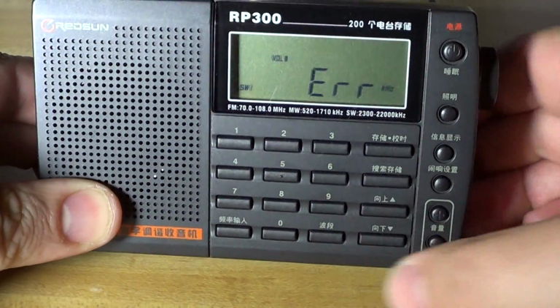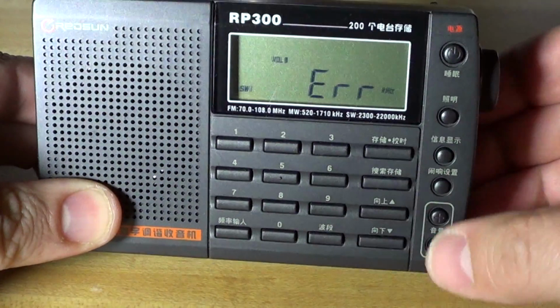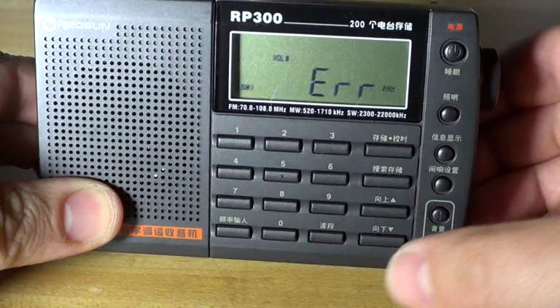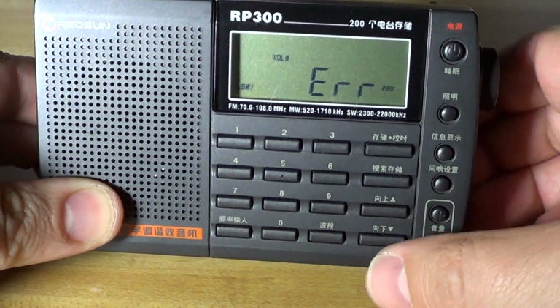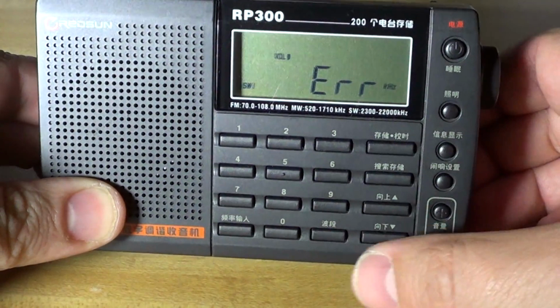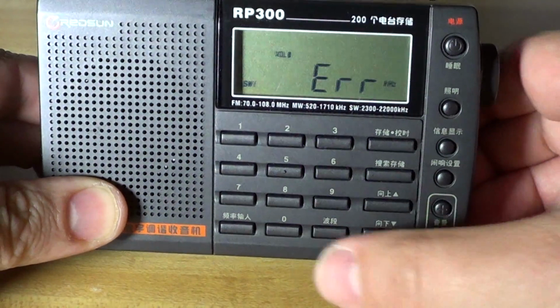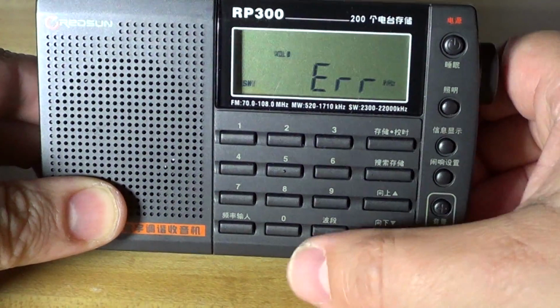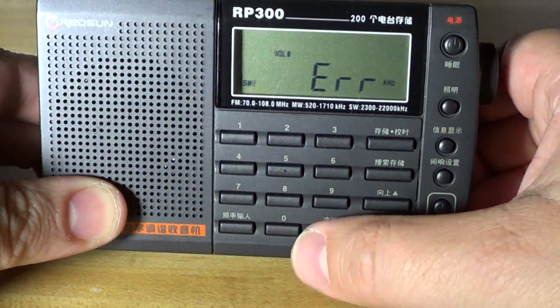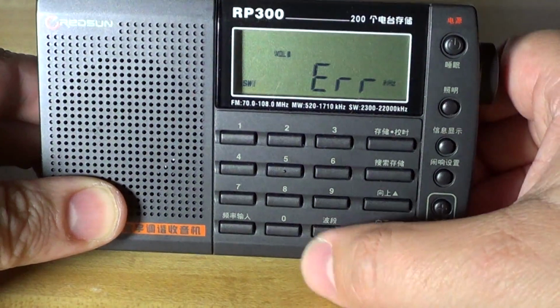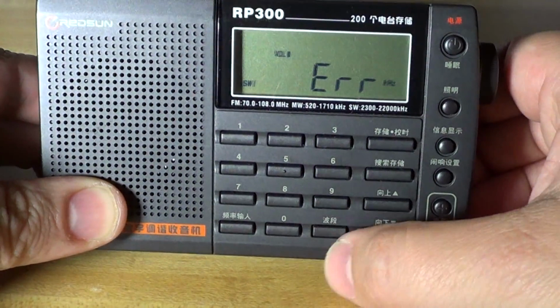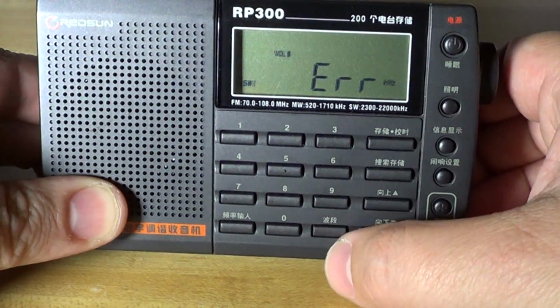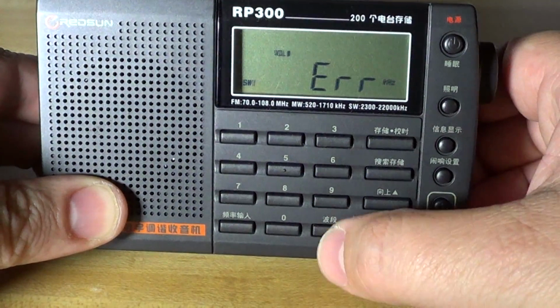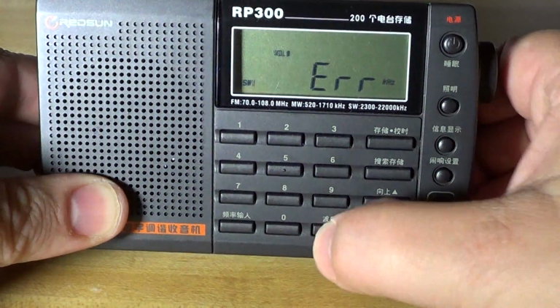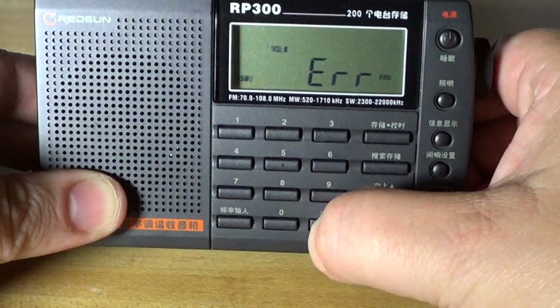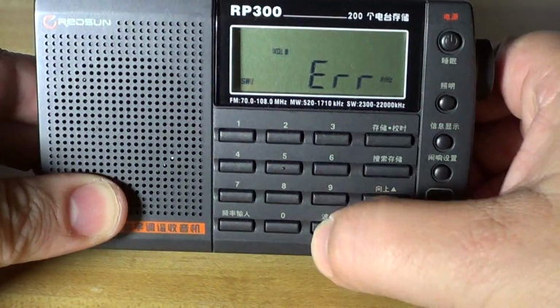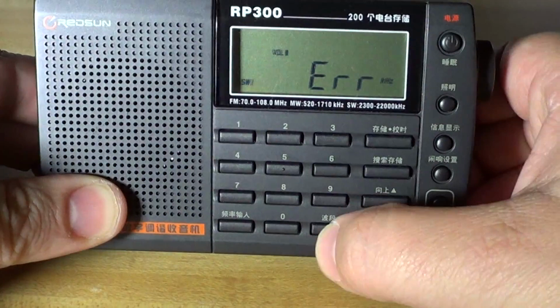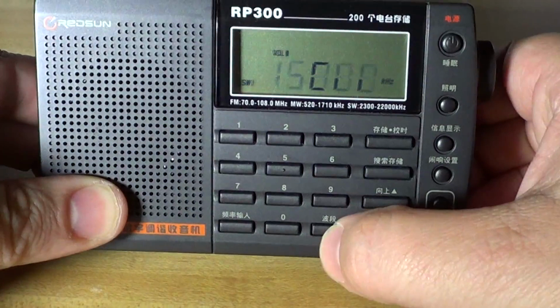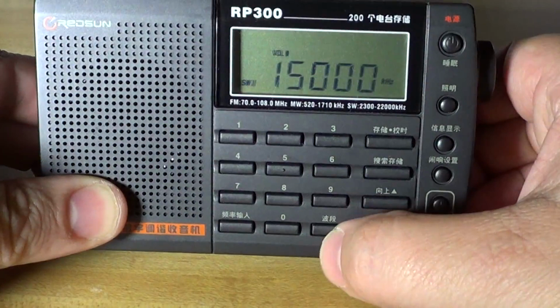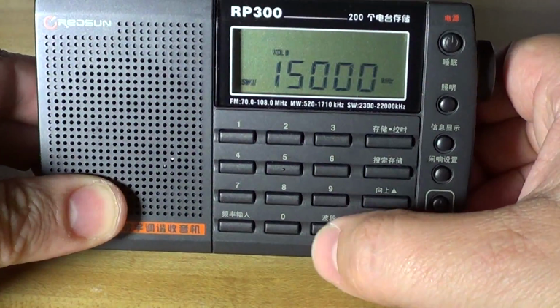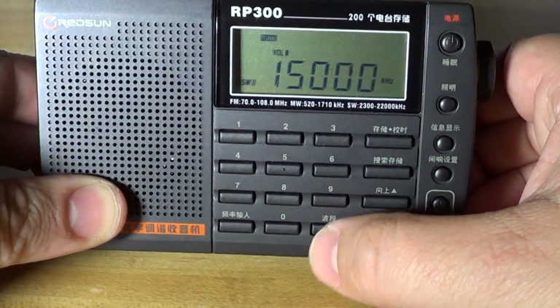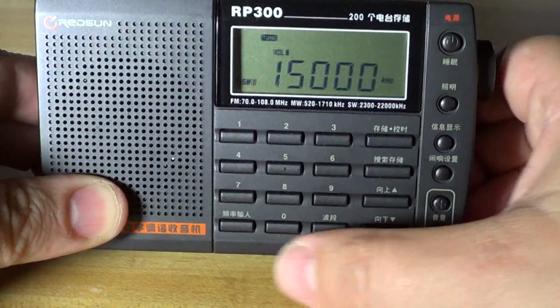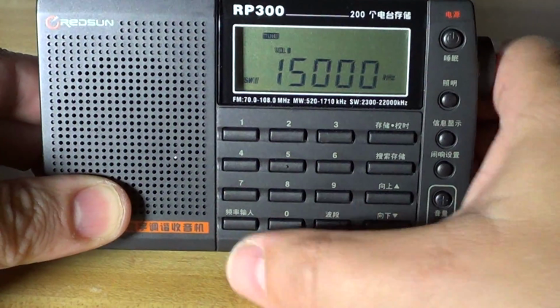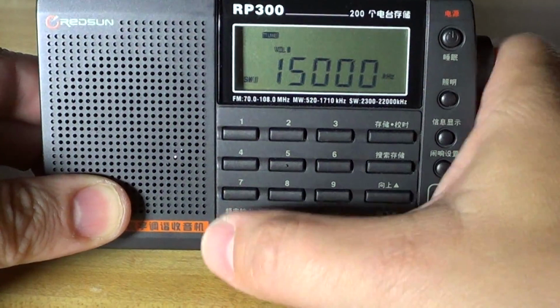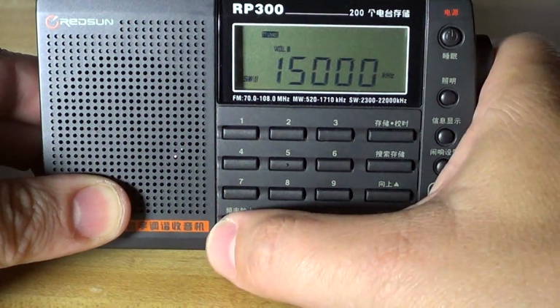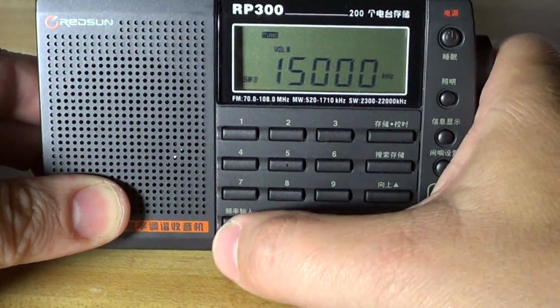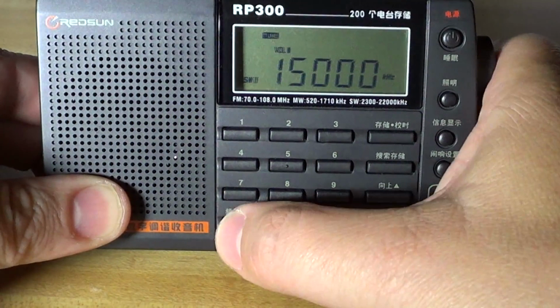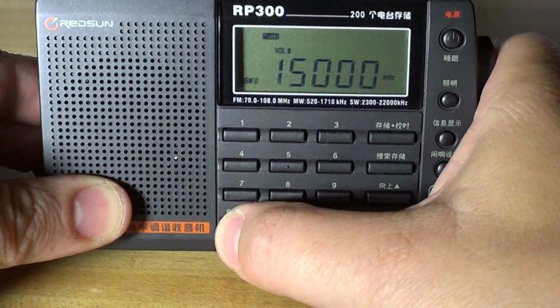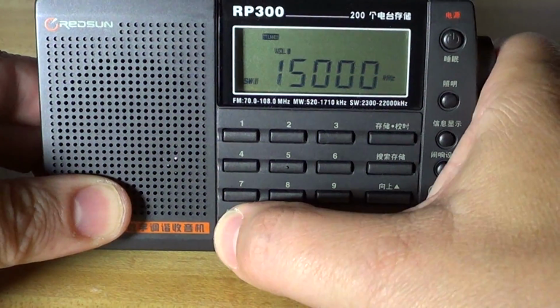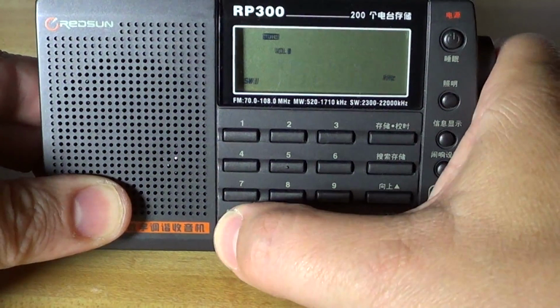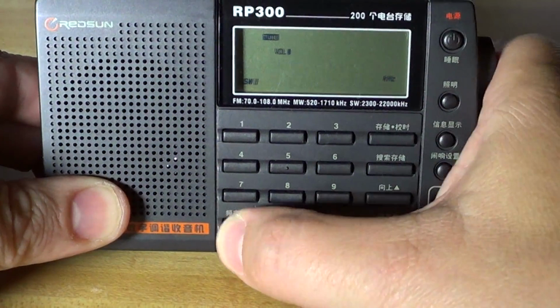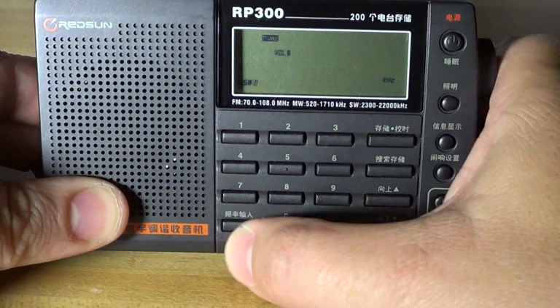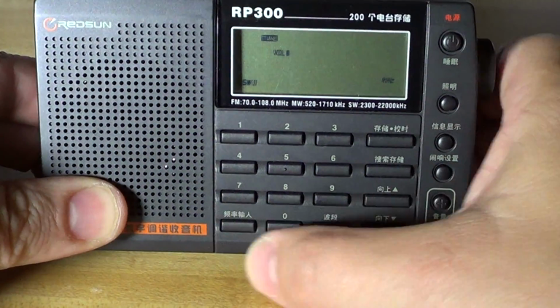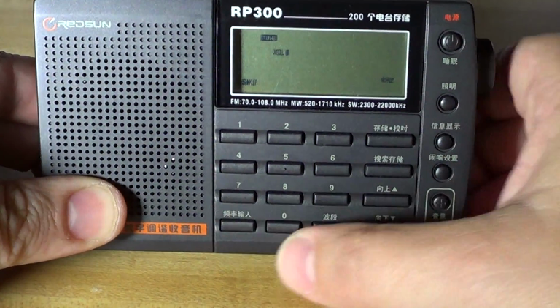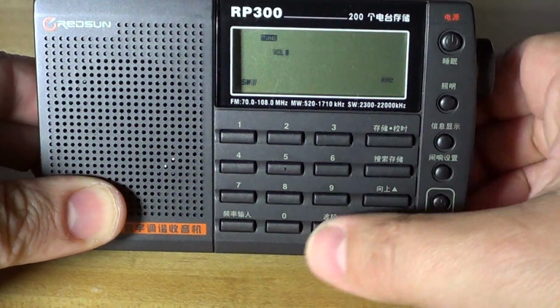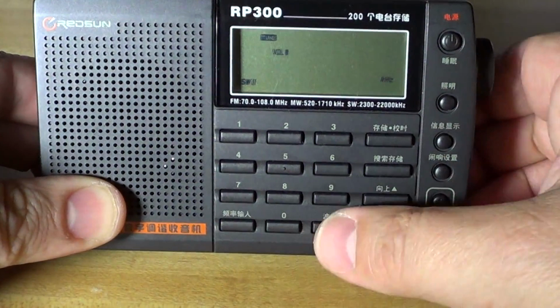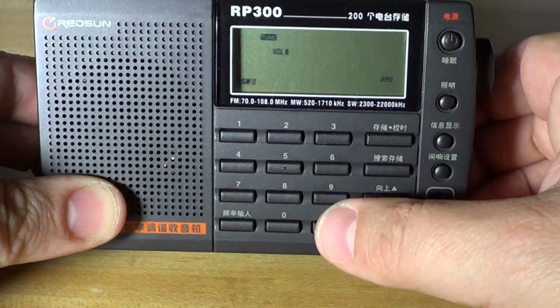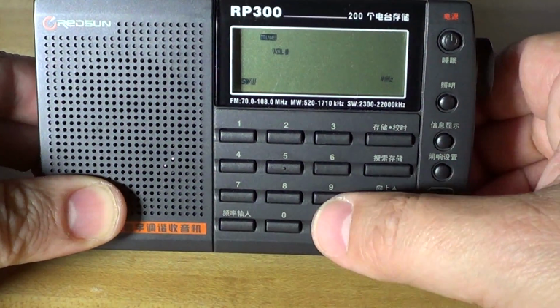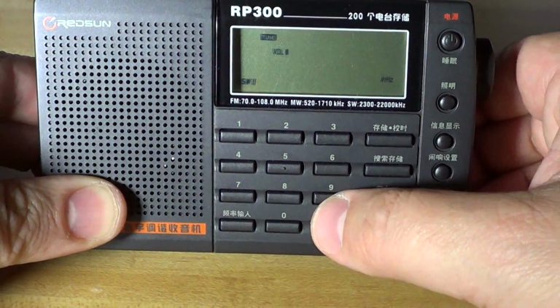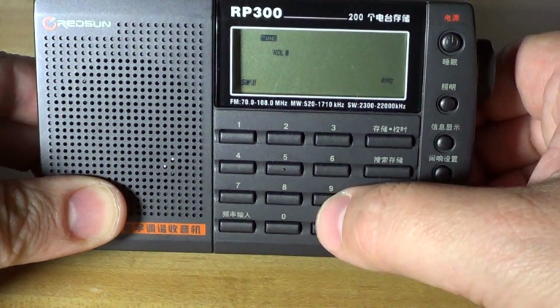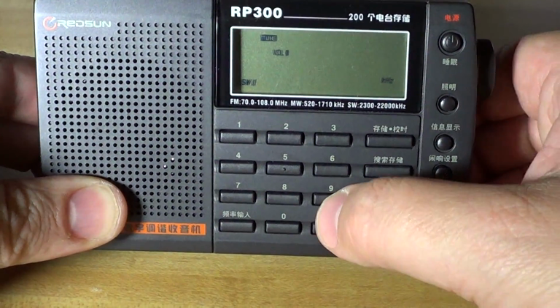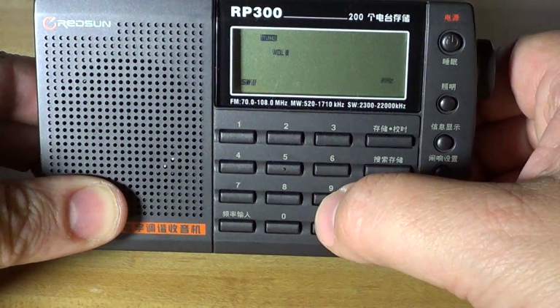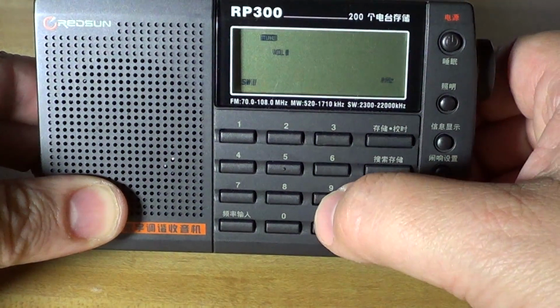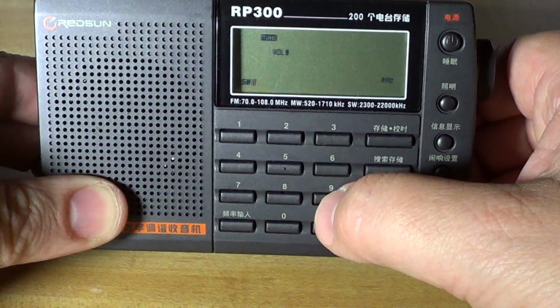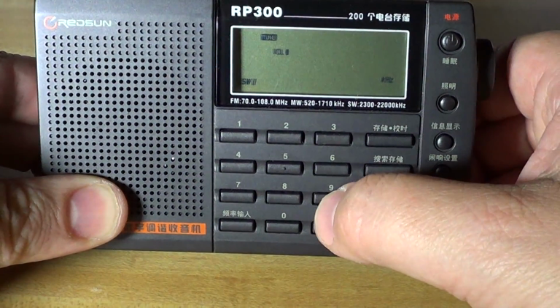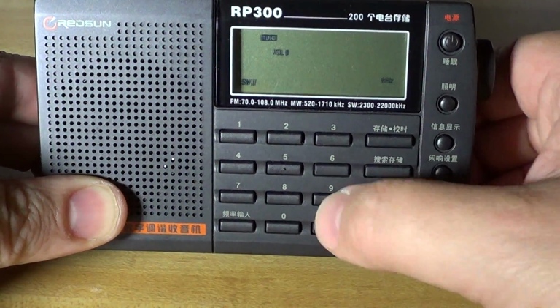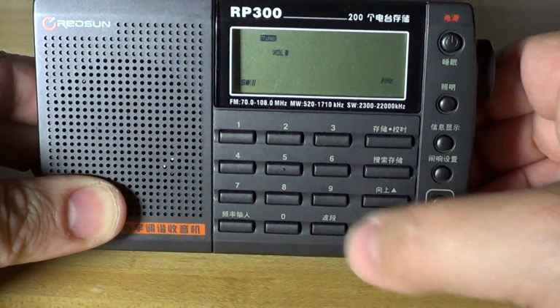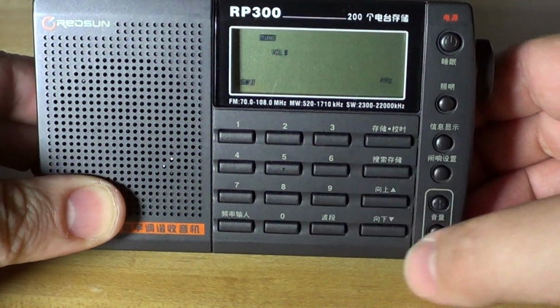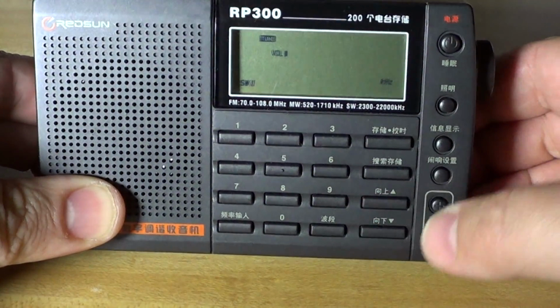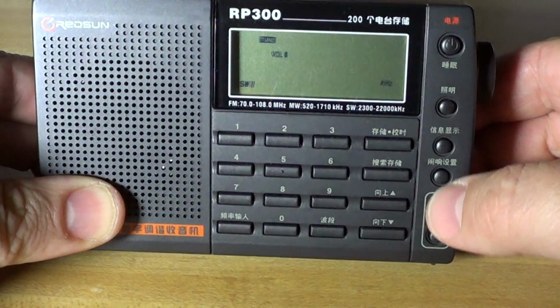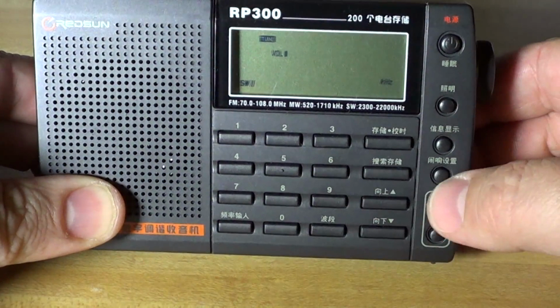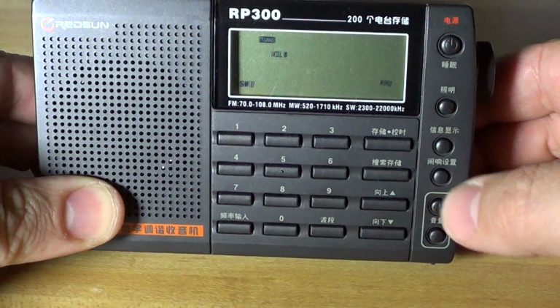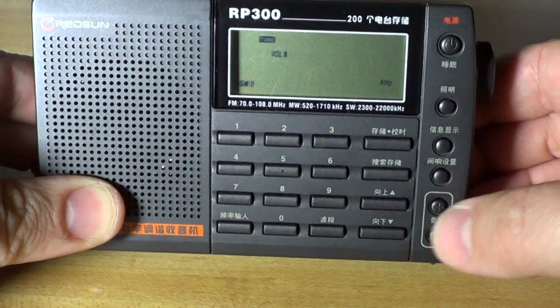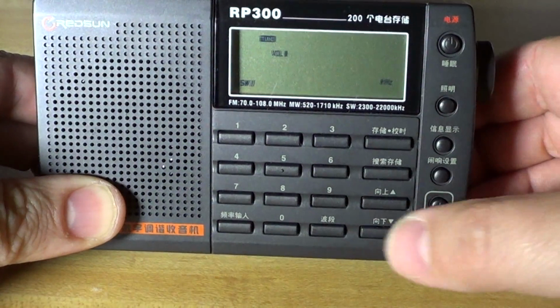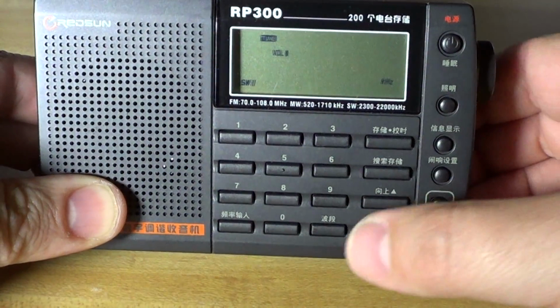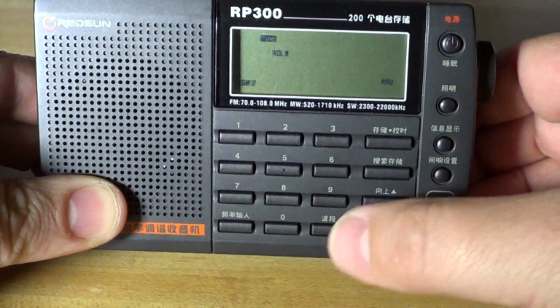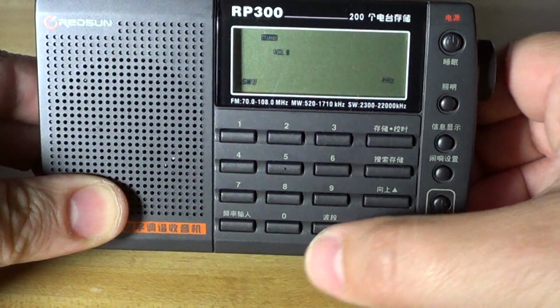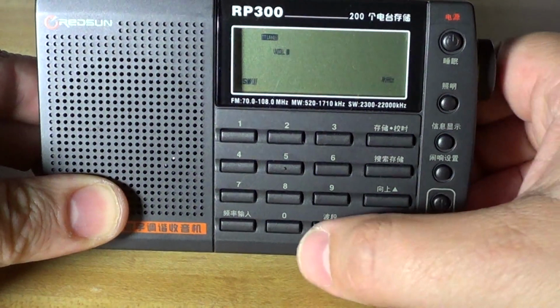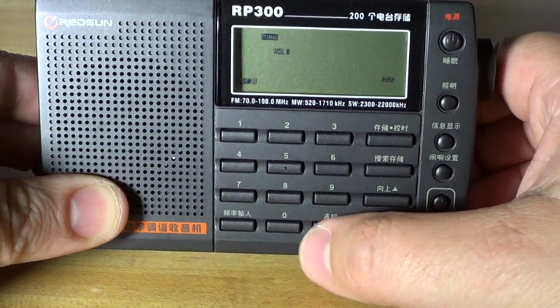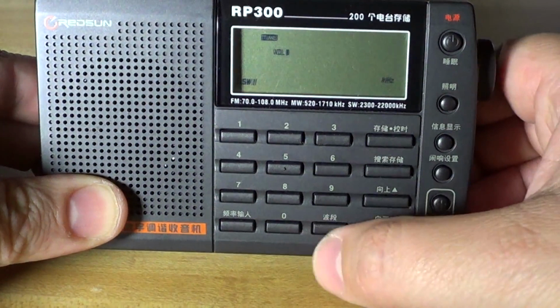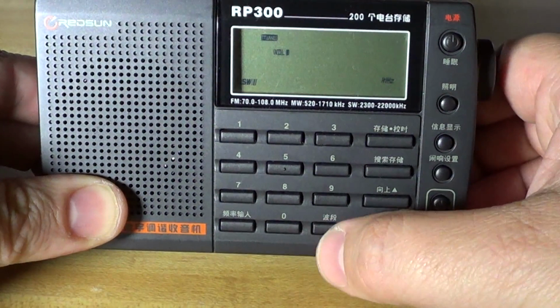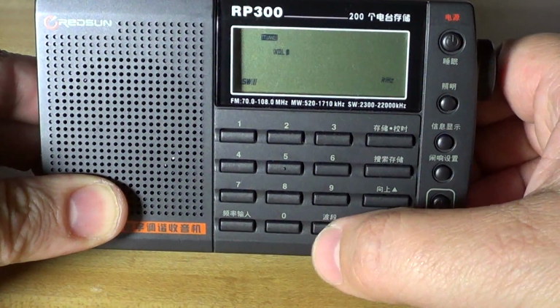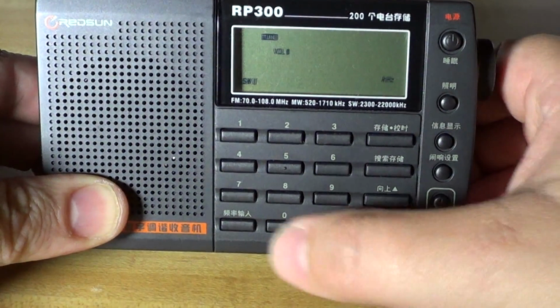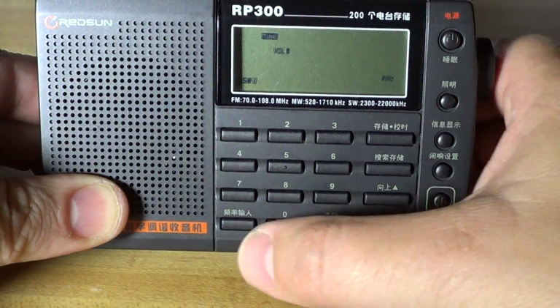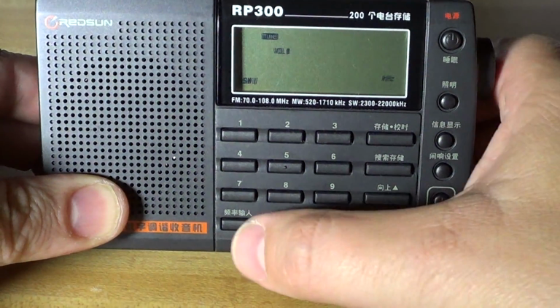So let's go now and tune the 31-meter band and see what's available there. You can see it's not just 15 MHz.